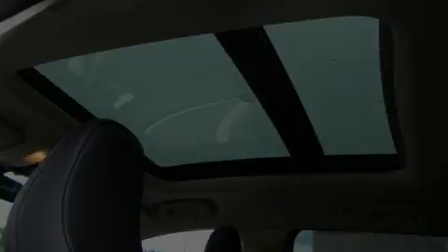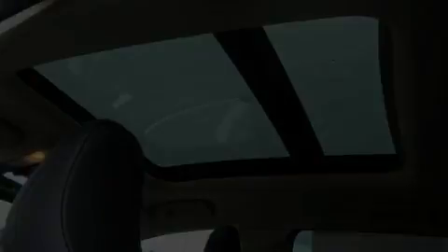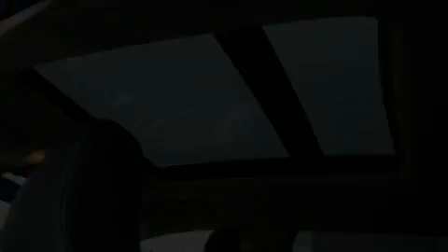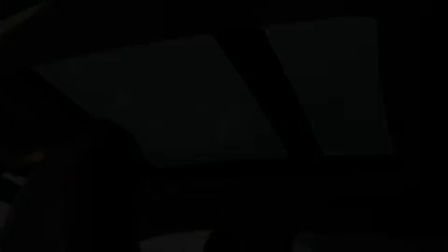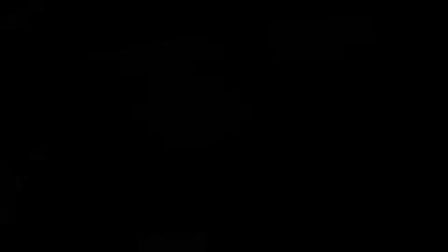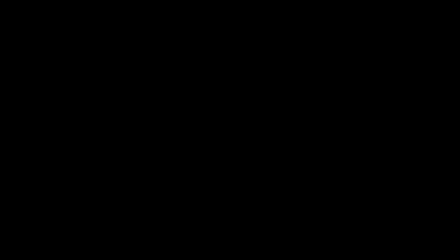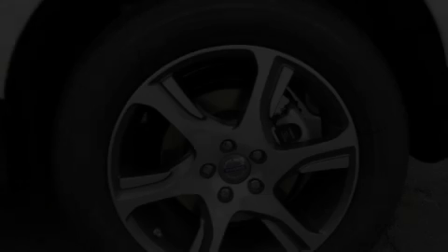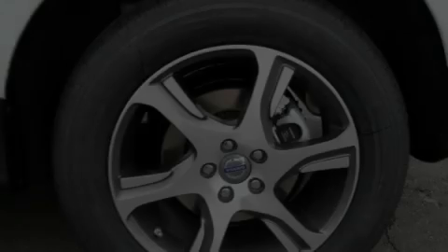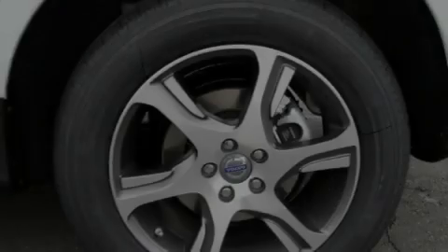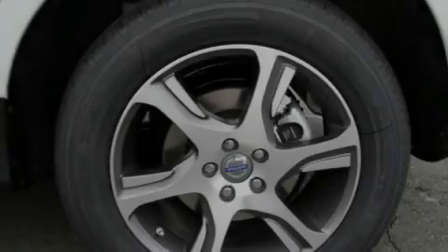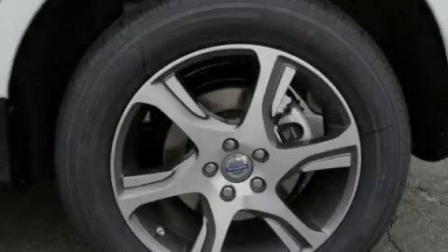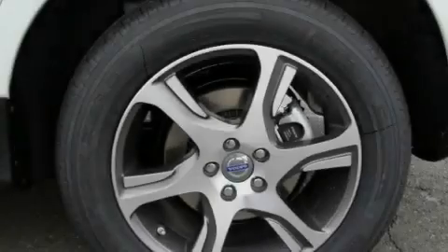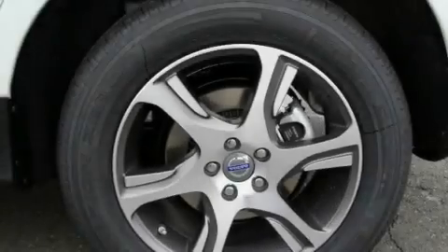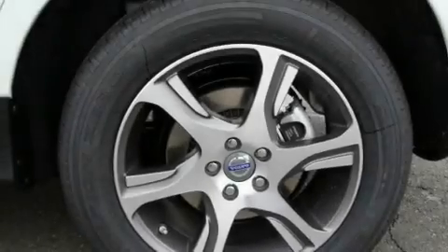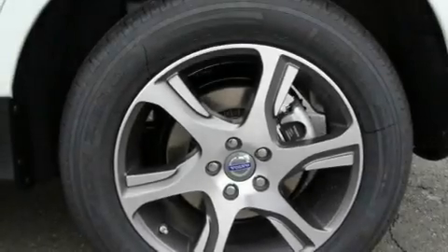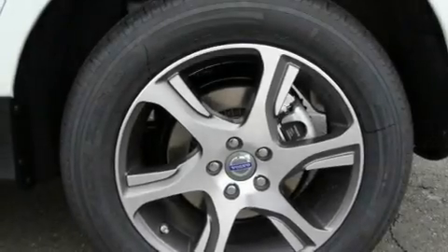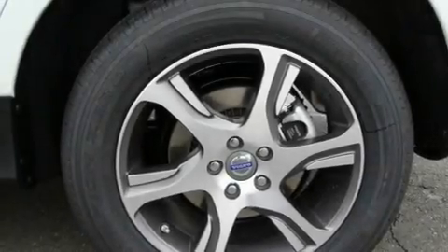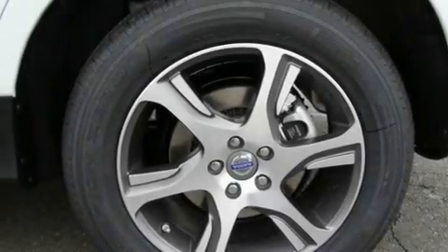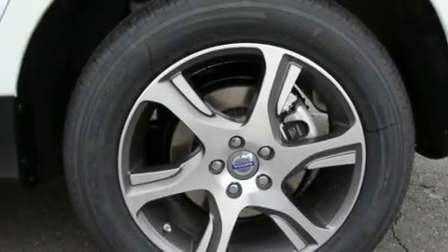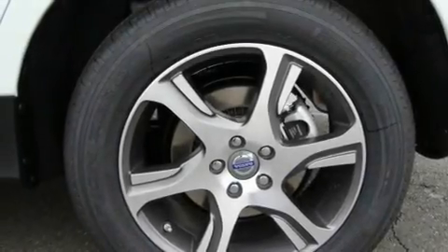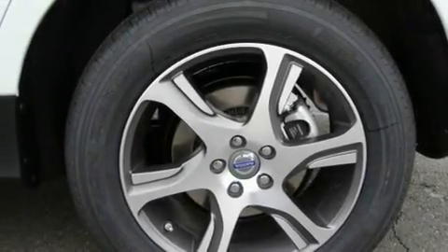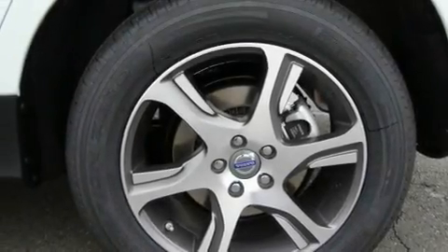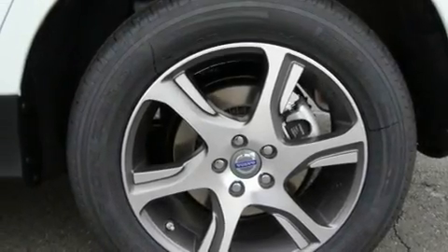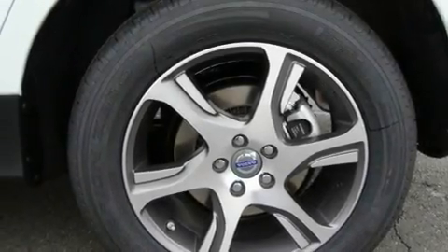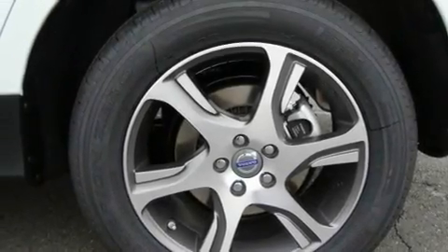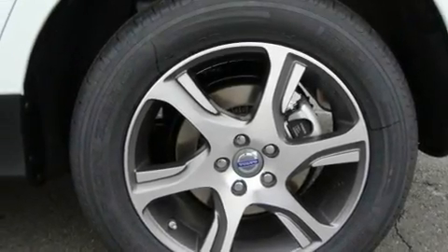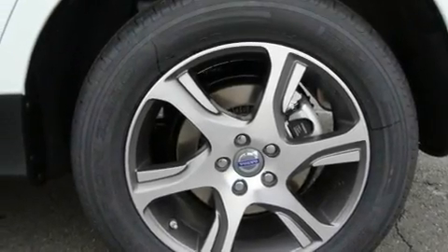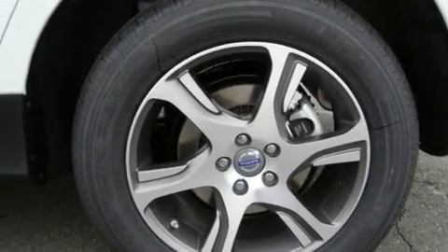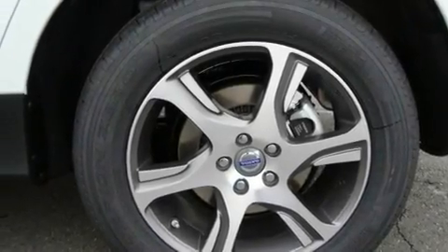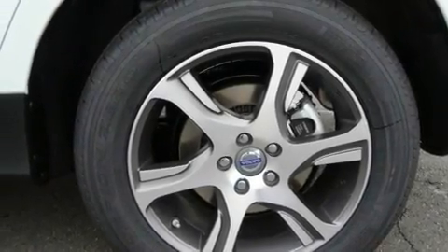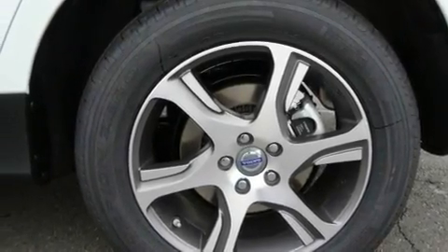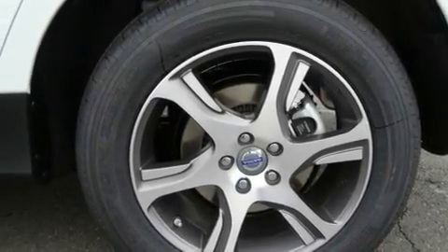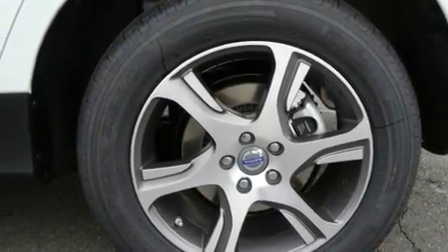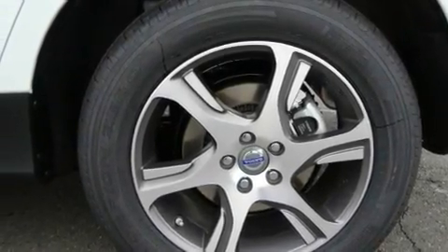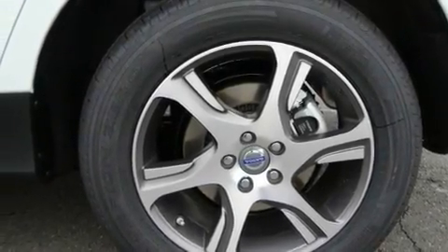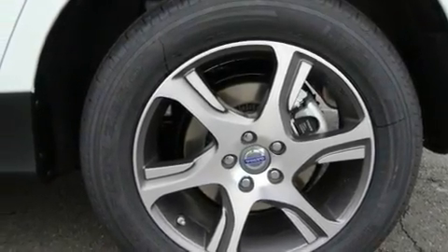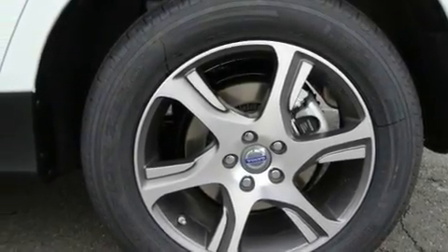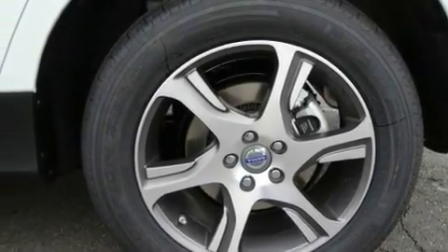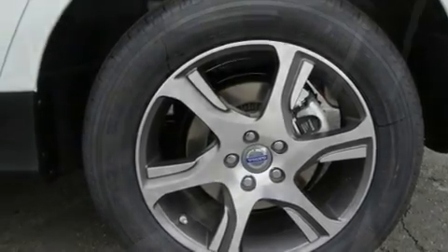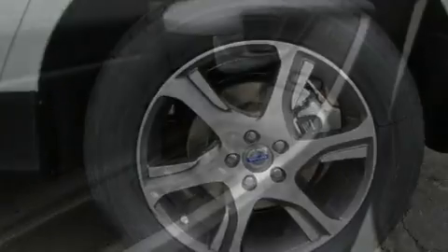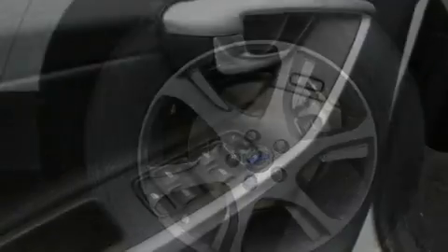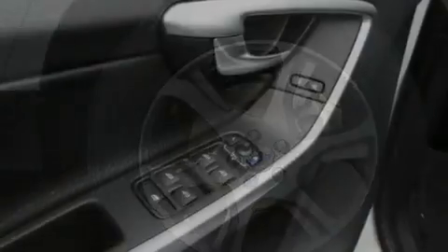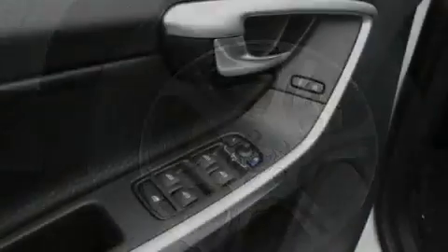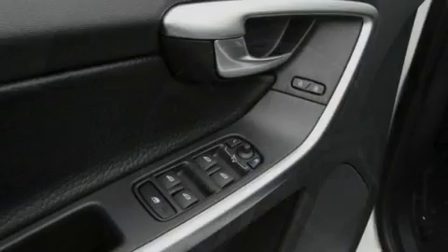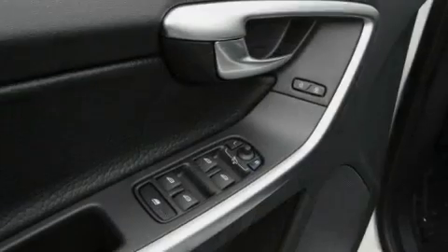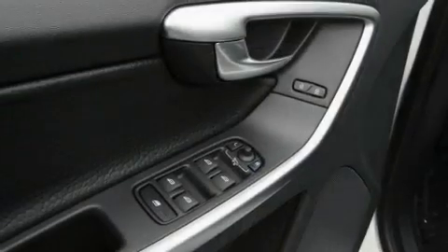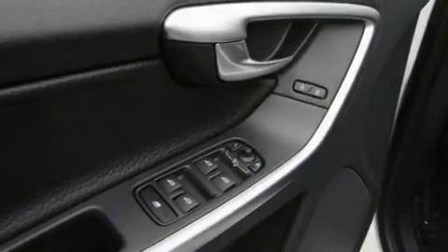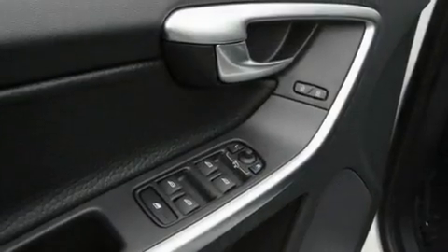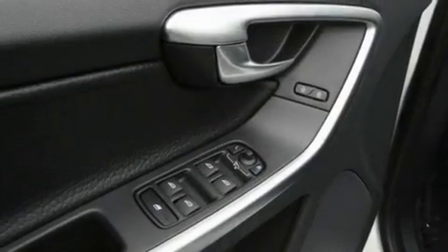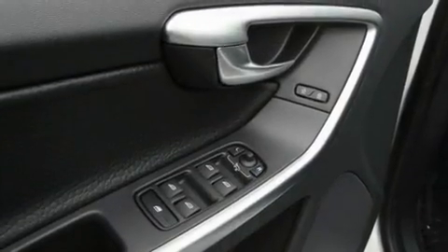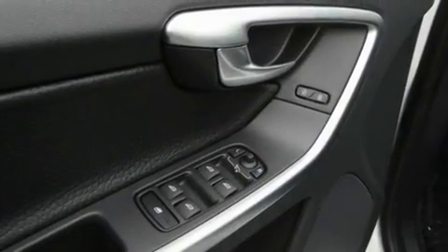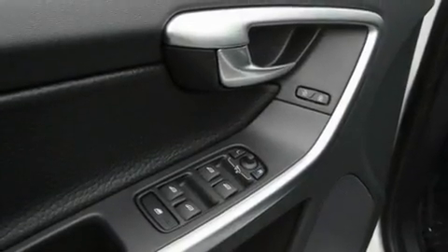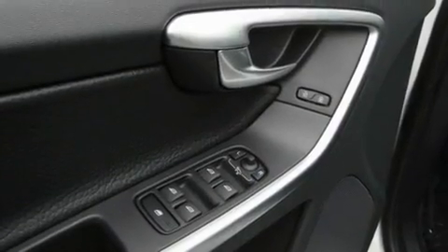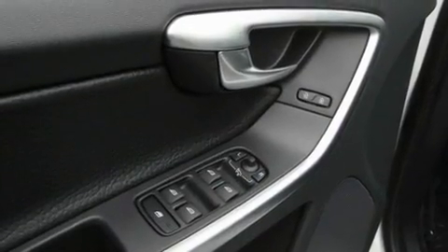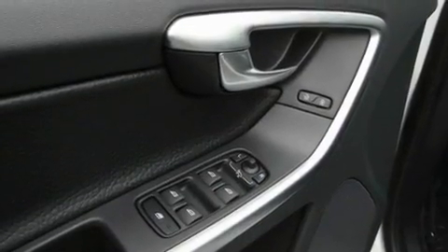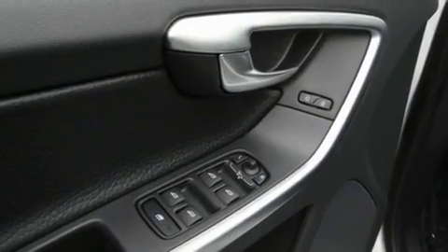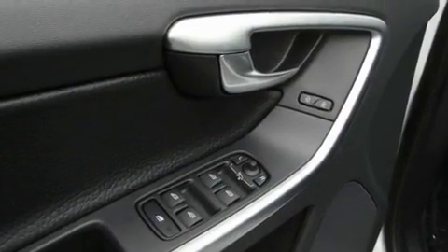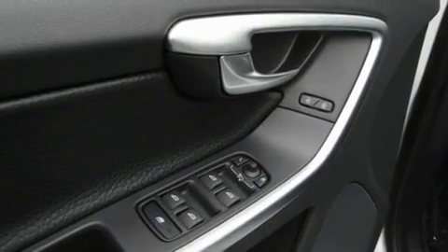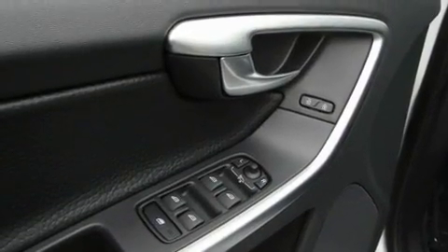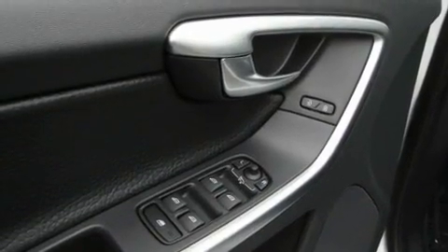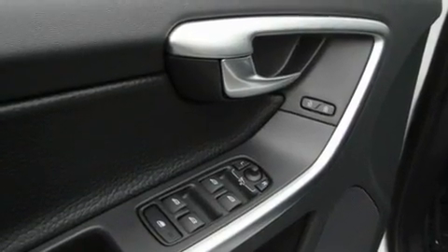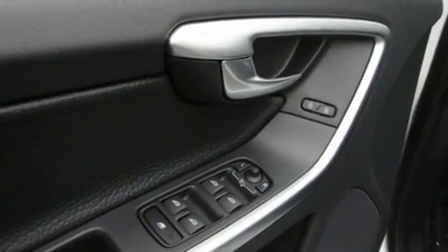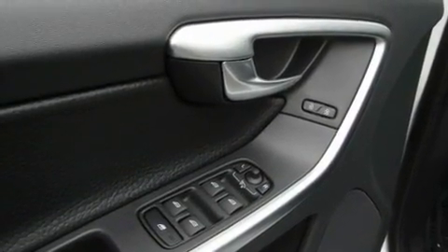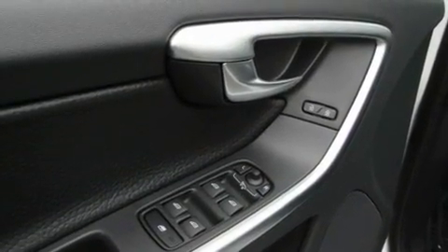Additional features include a traction control system, xenon headlights, an anti-lock braking system, the multimedia package, and a navigation system.